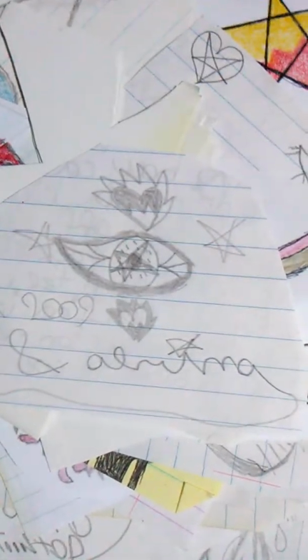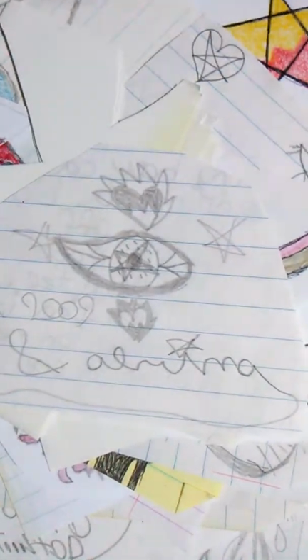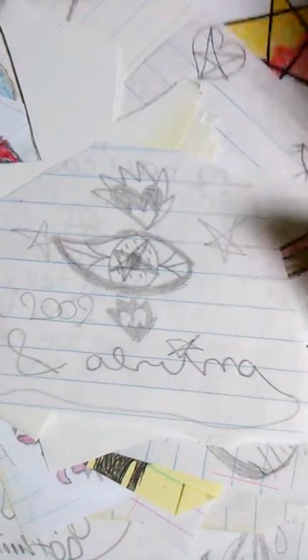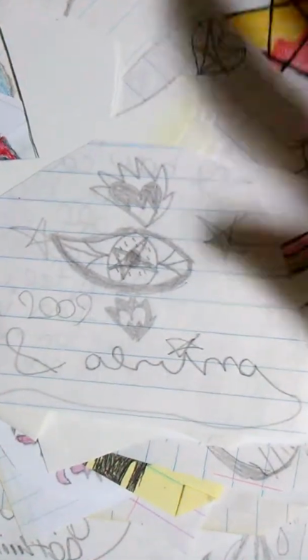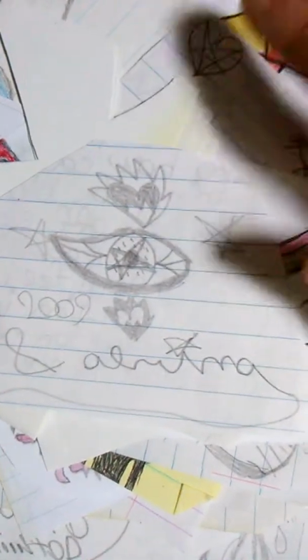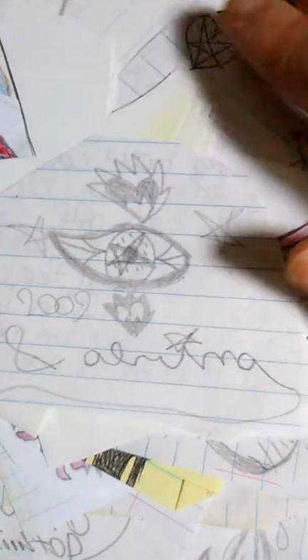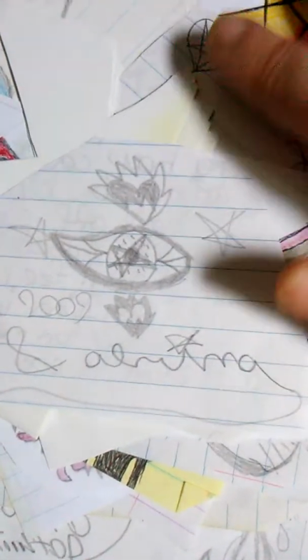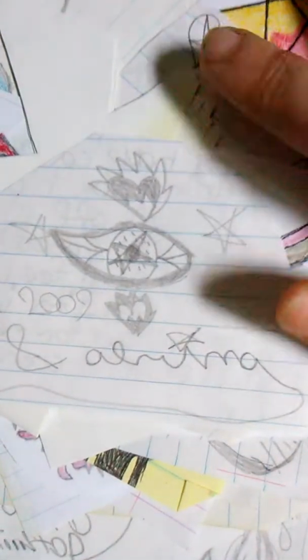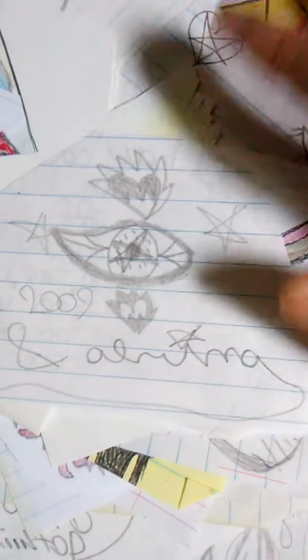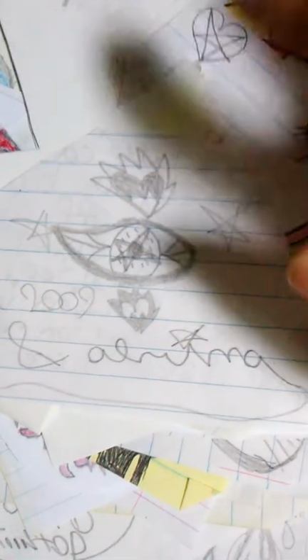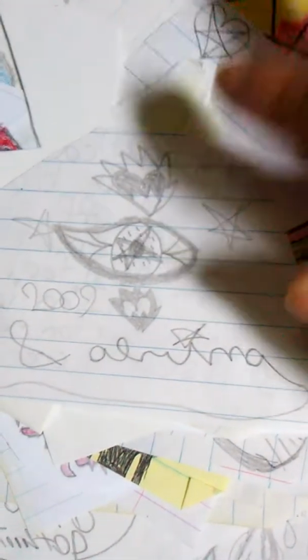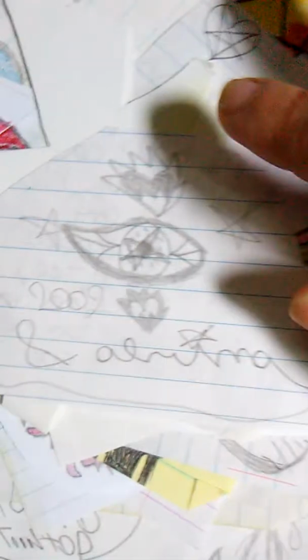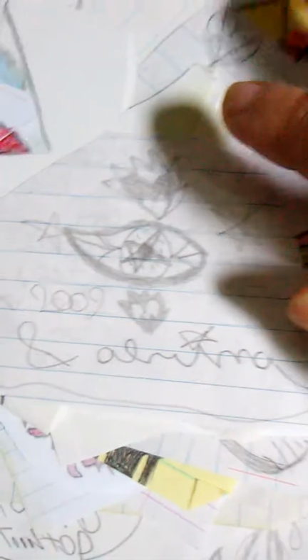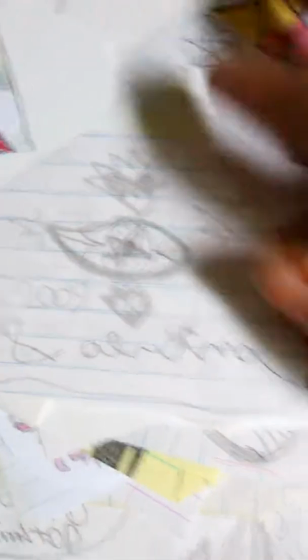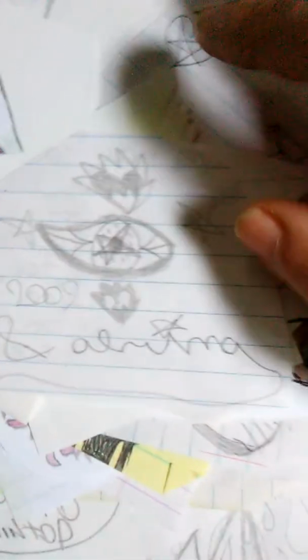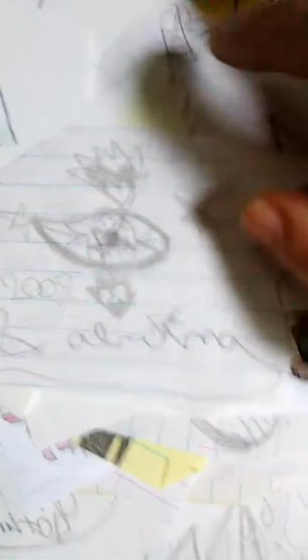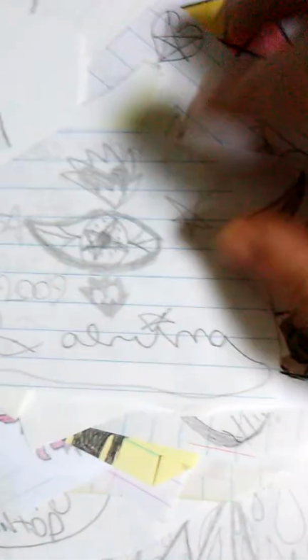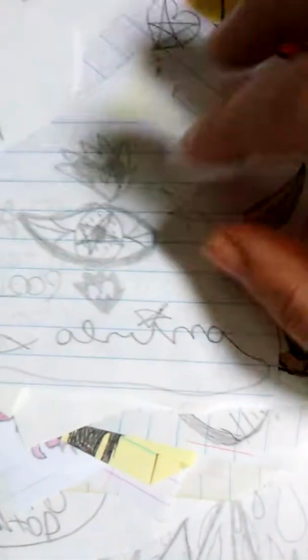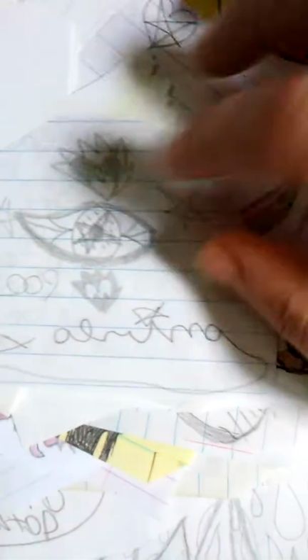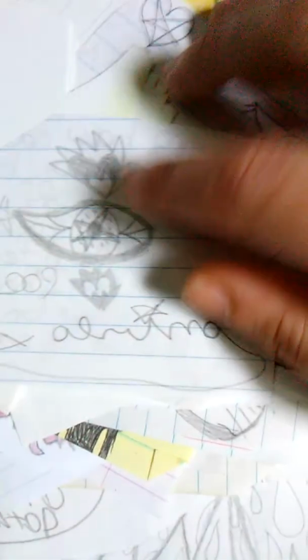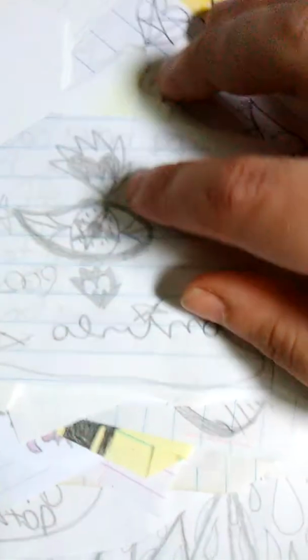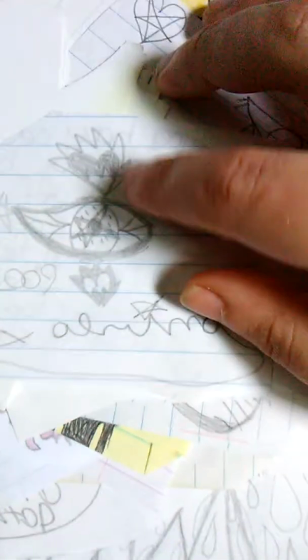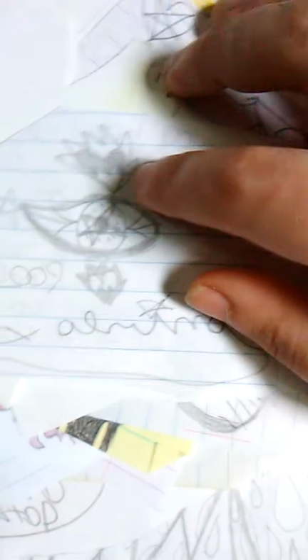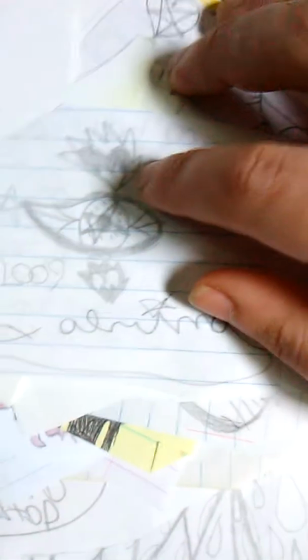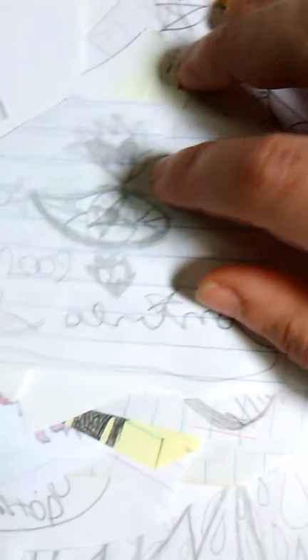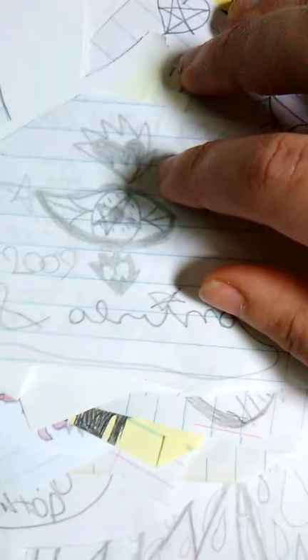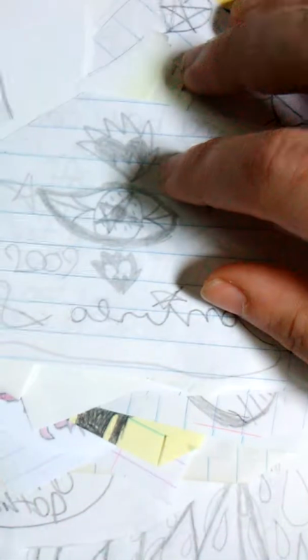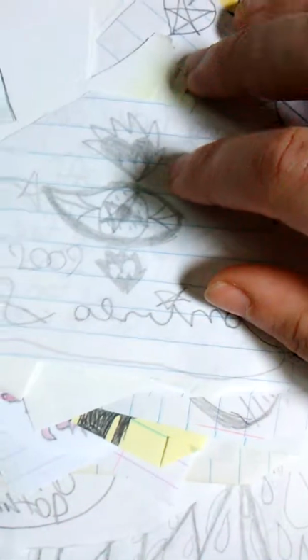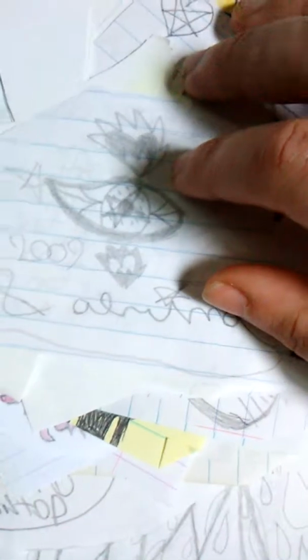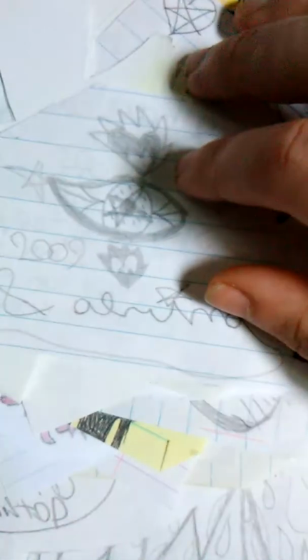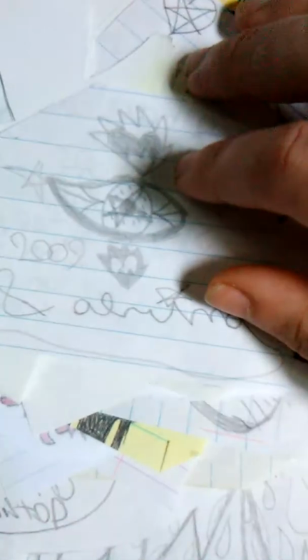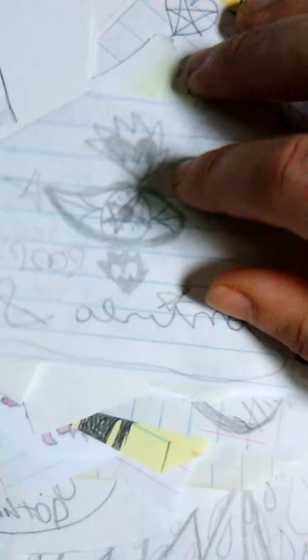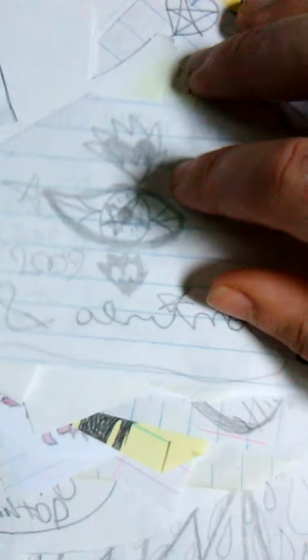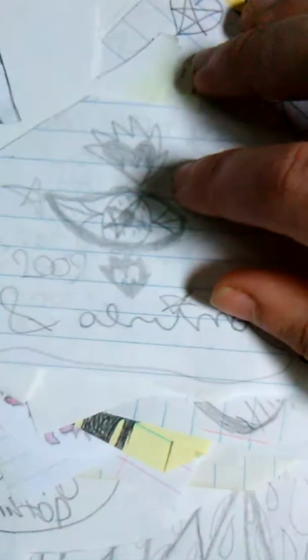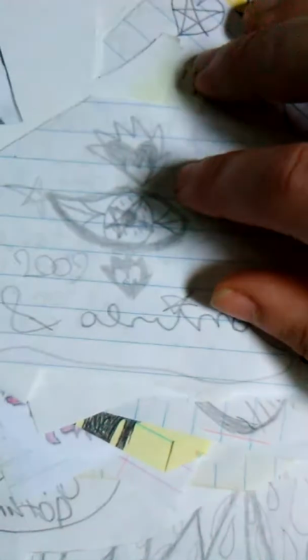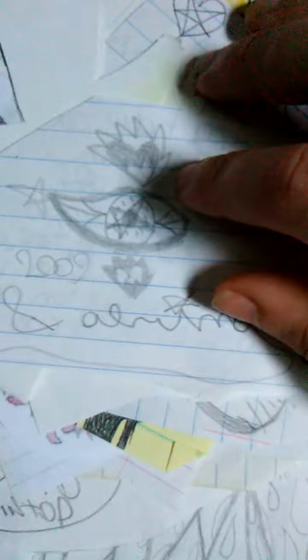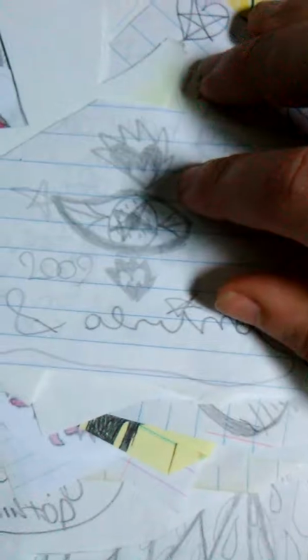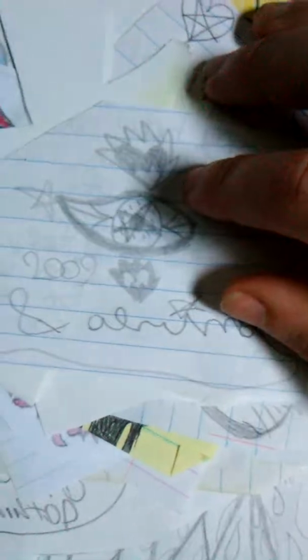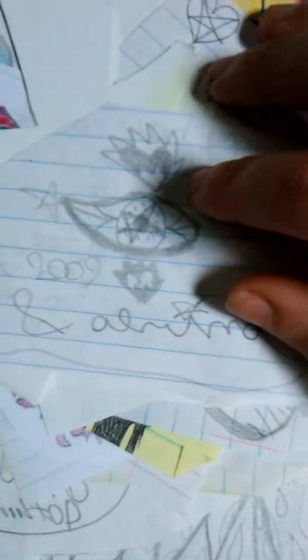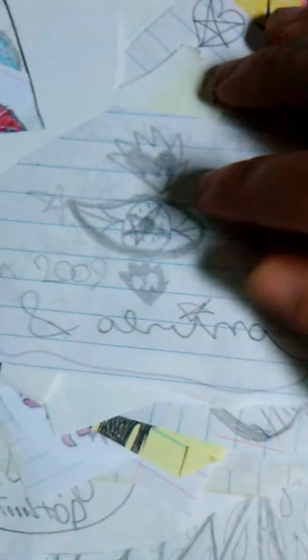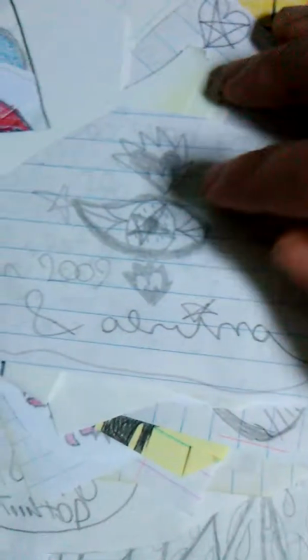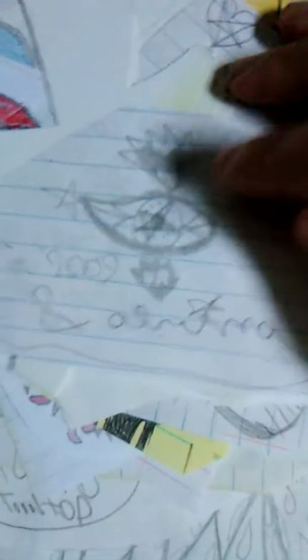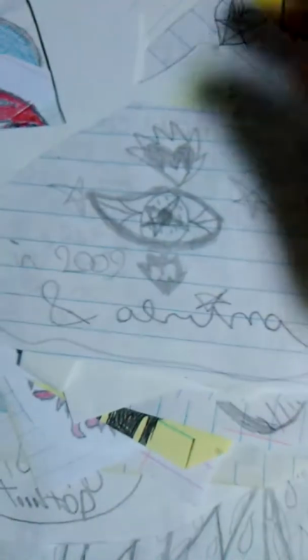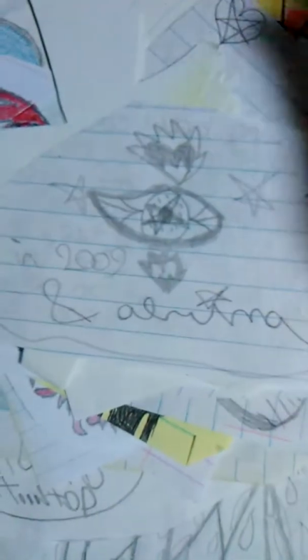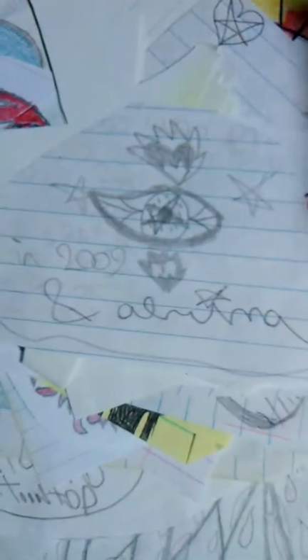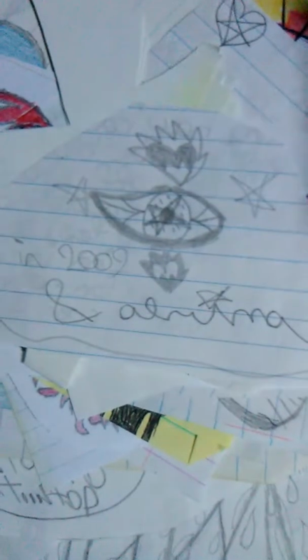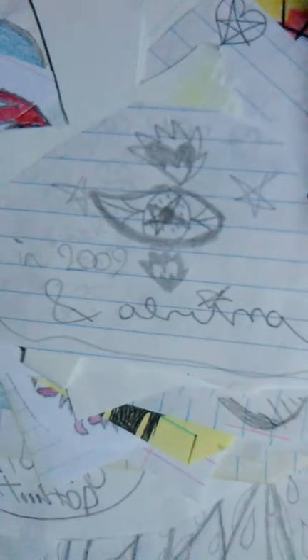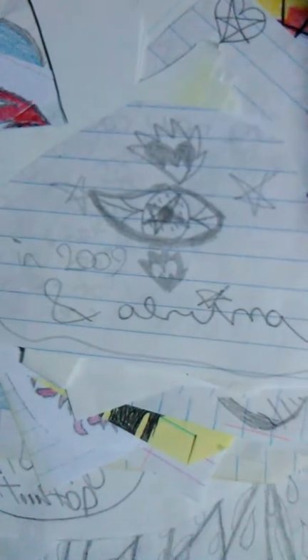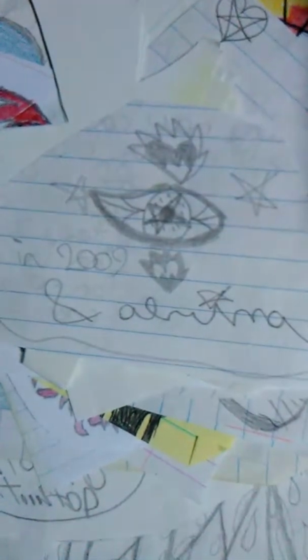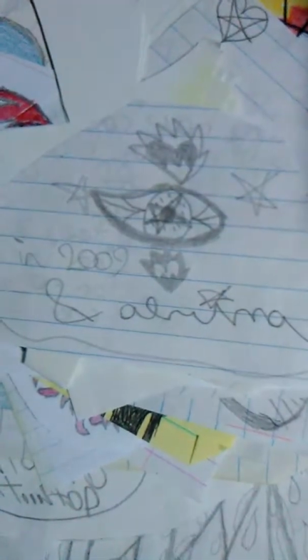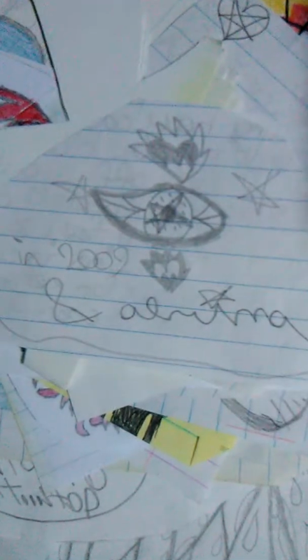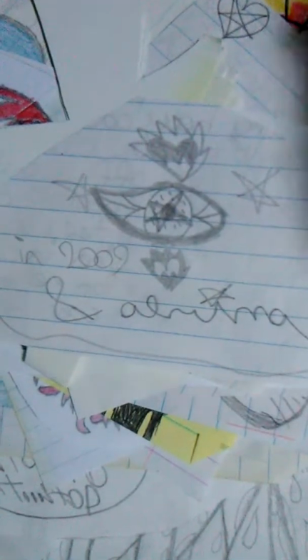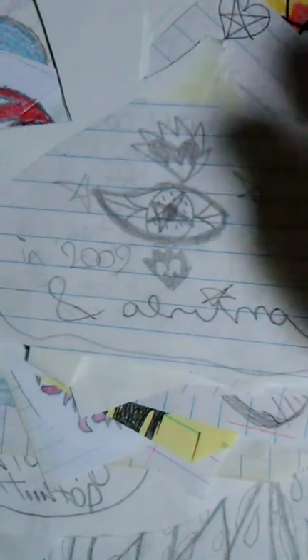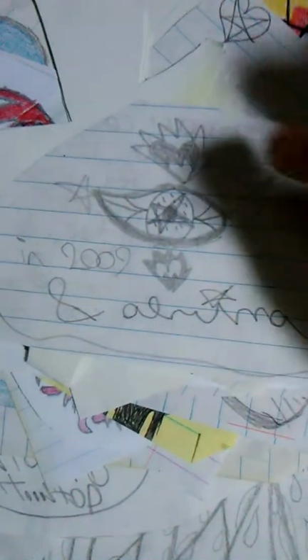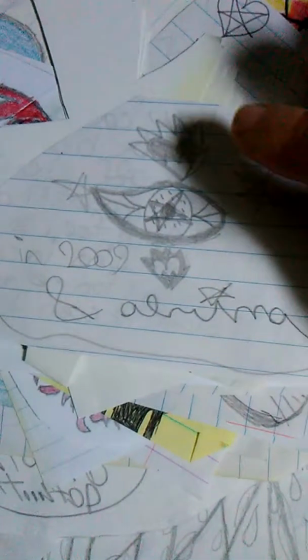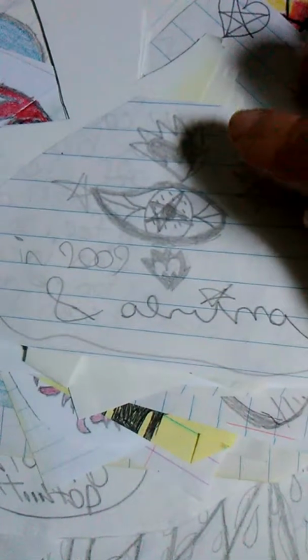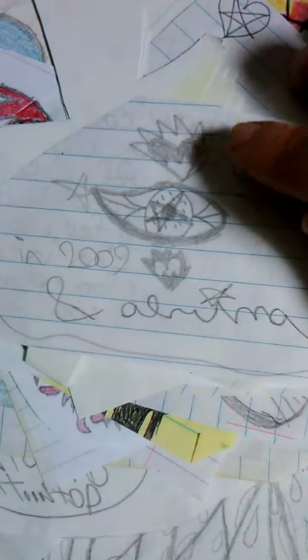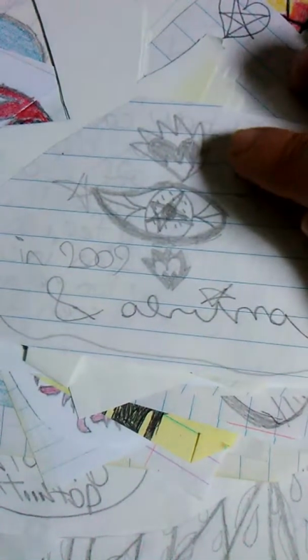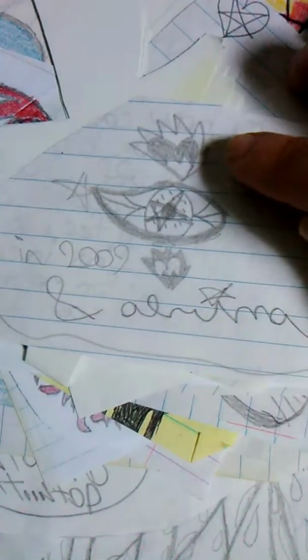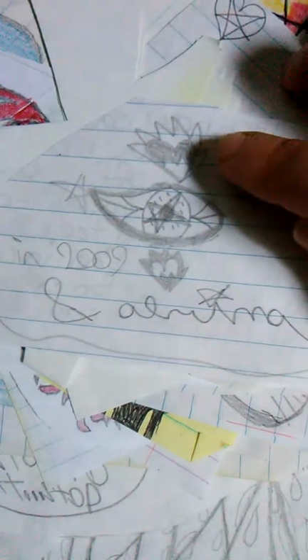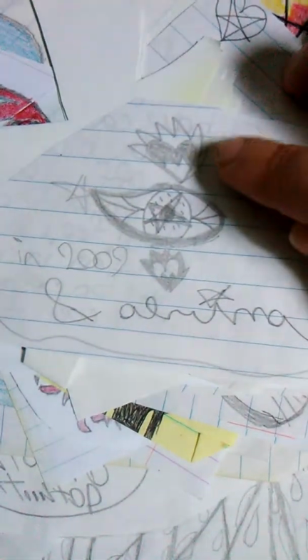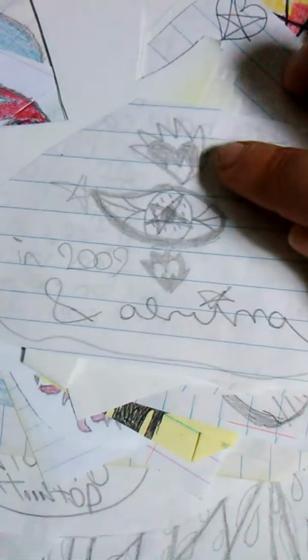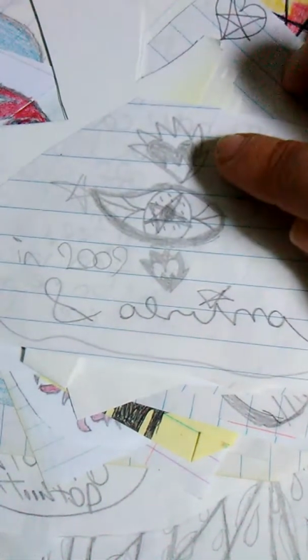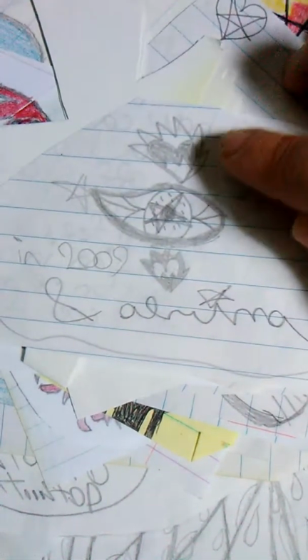I actually kind of like this as an art tattoo, like, as a tattoo design, too. I like this one.